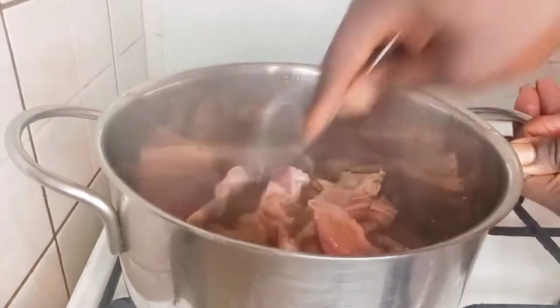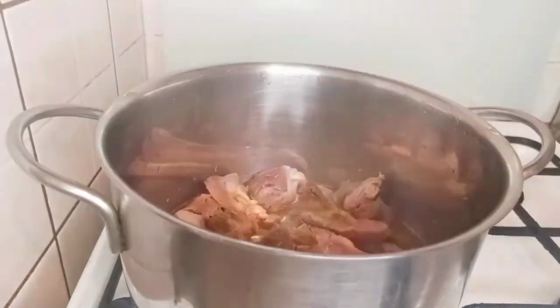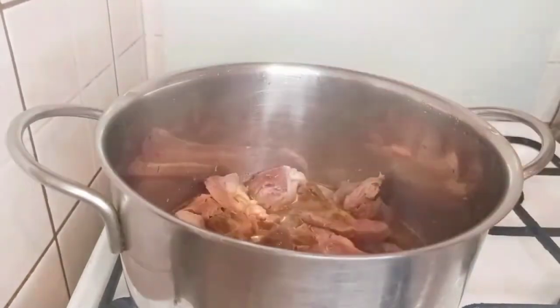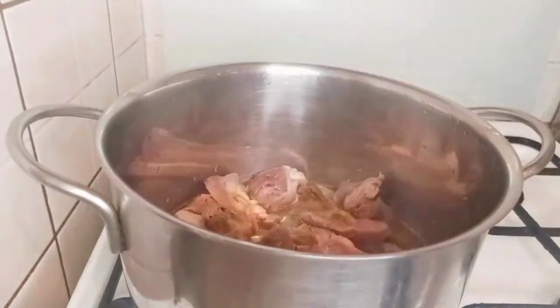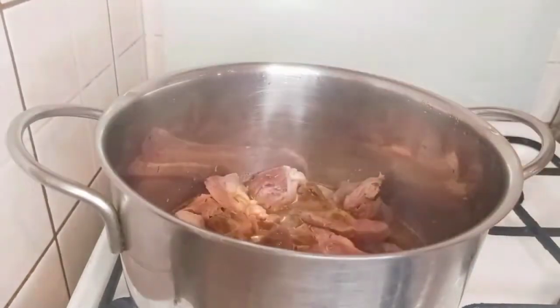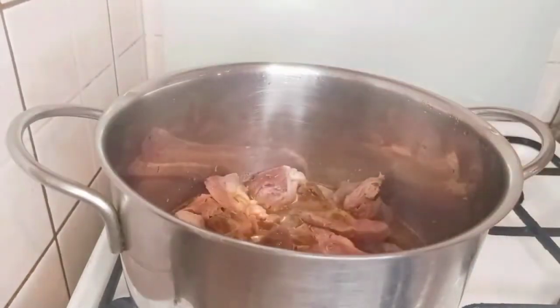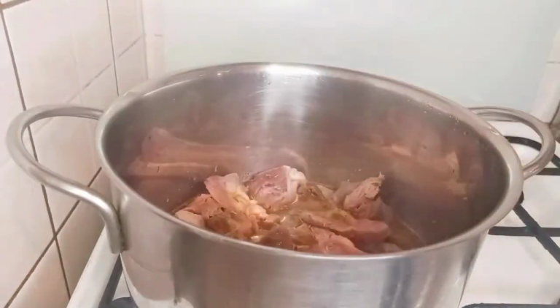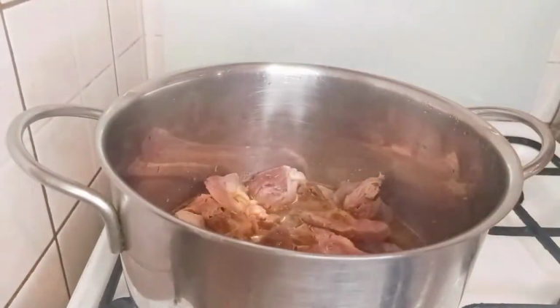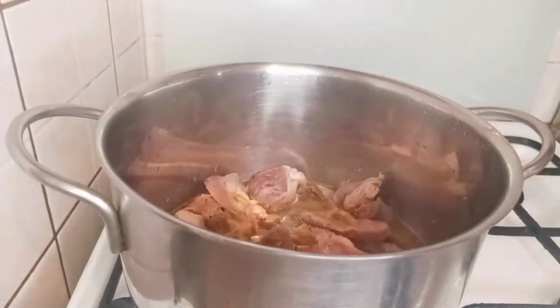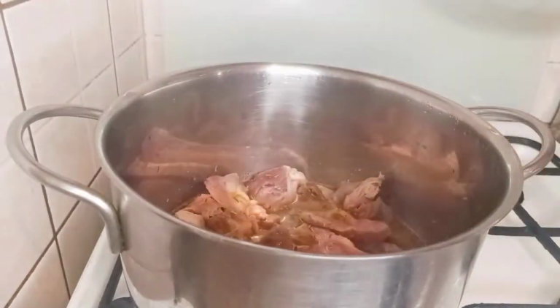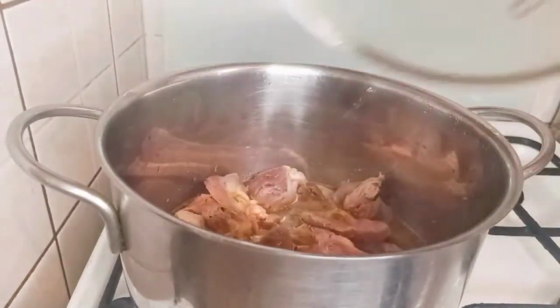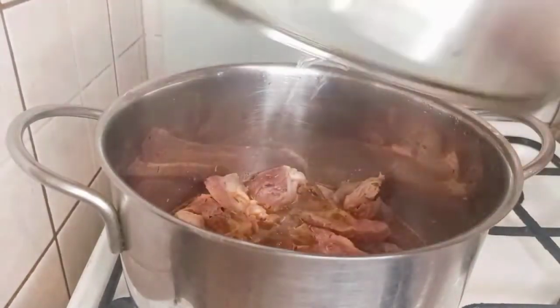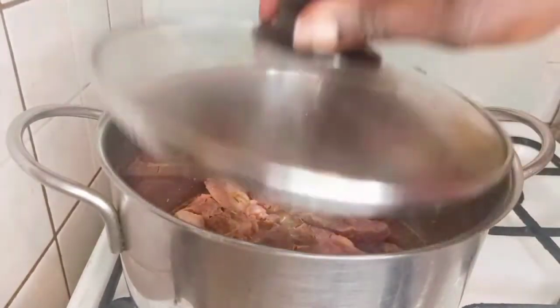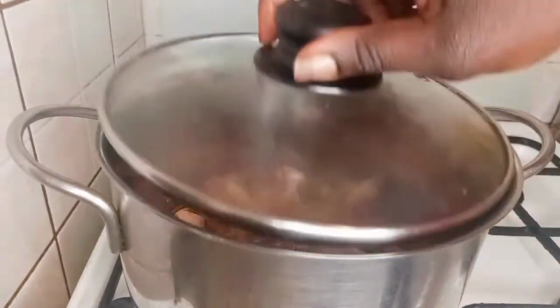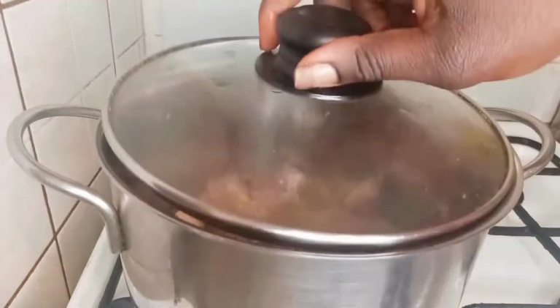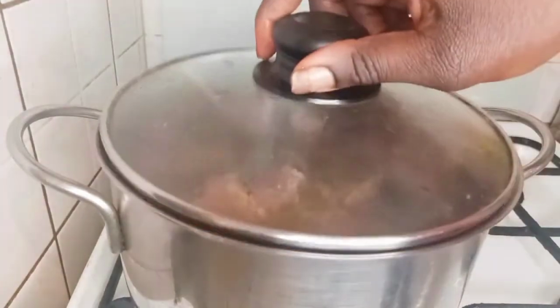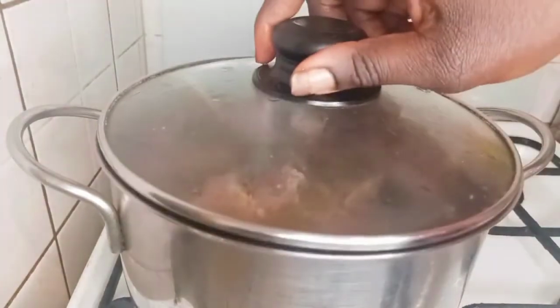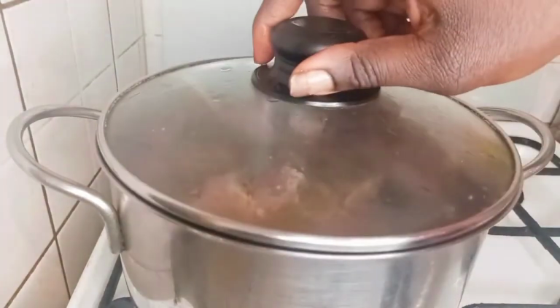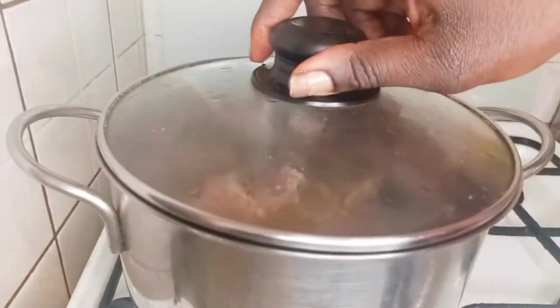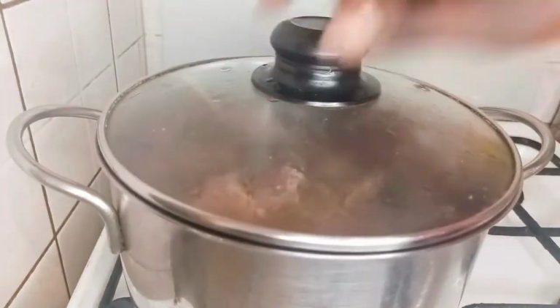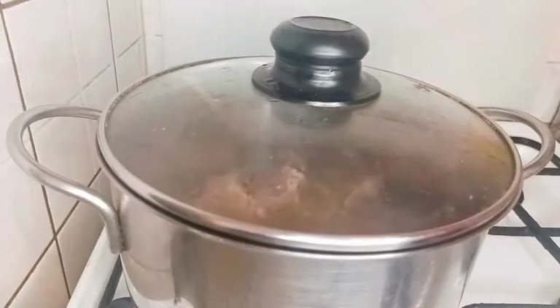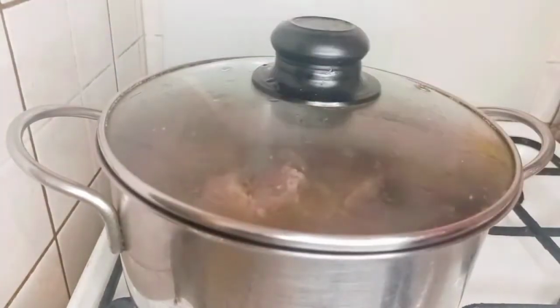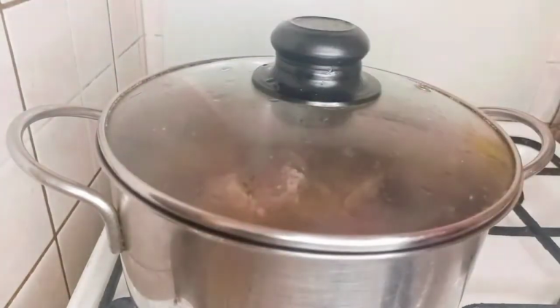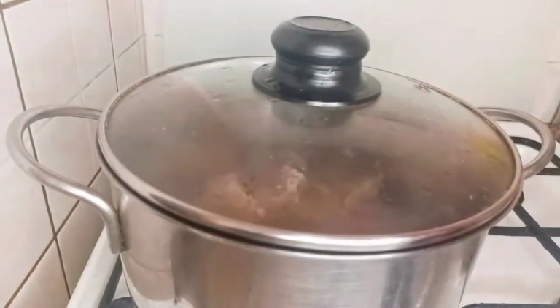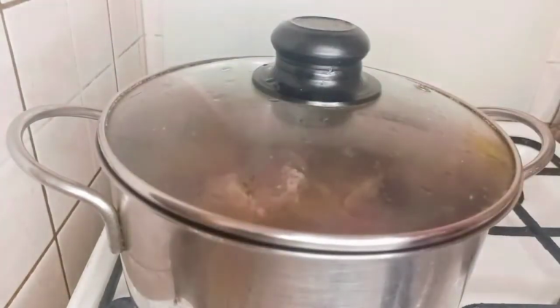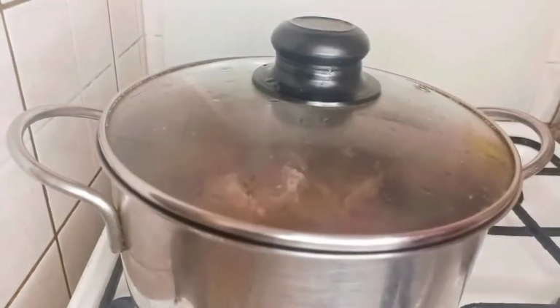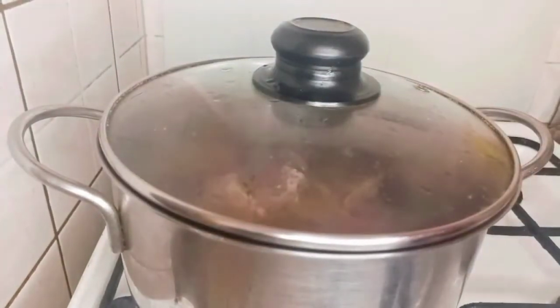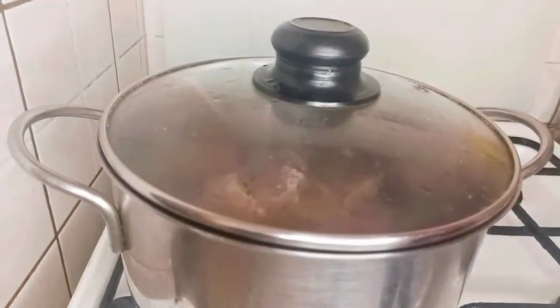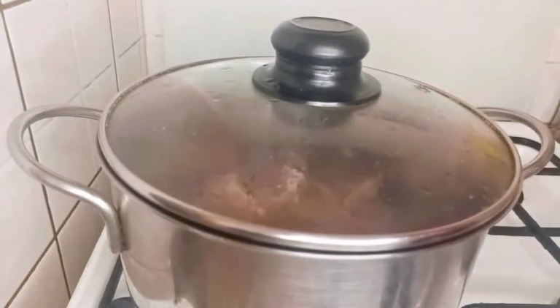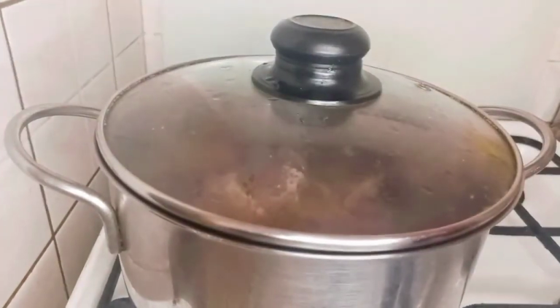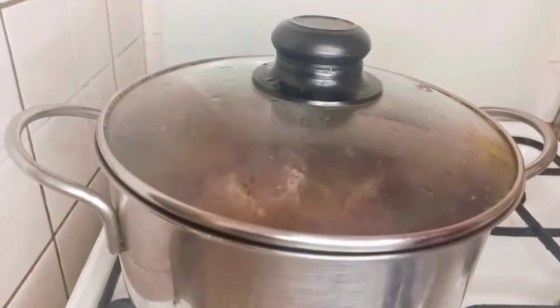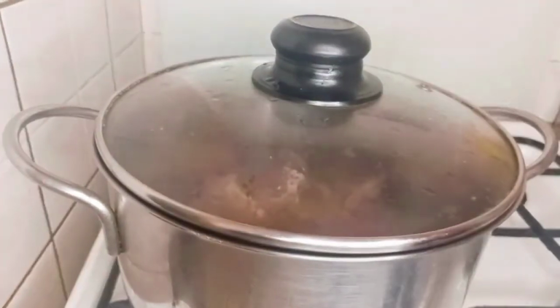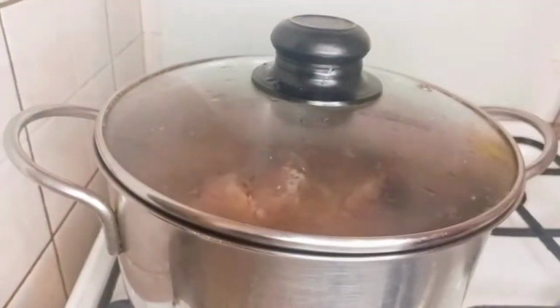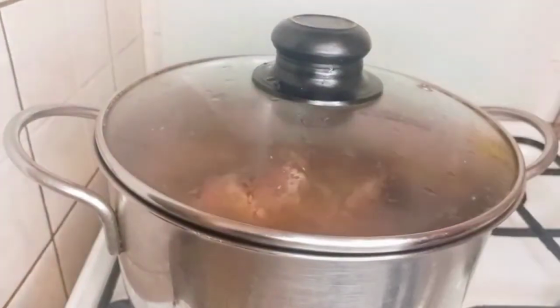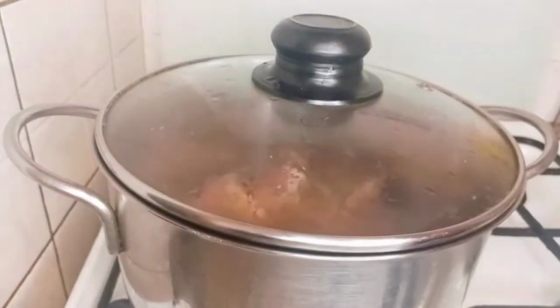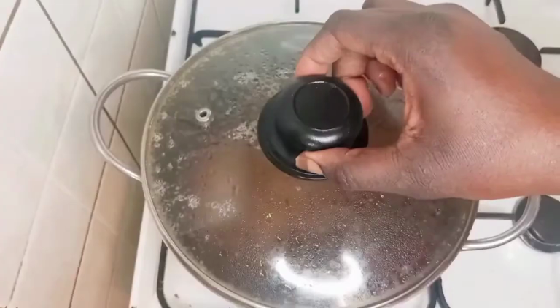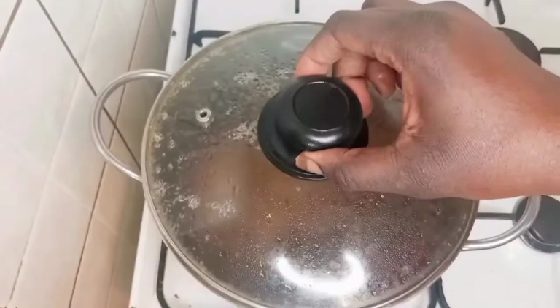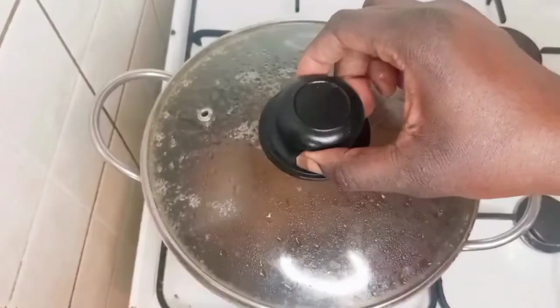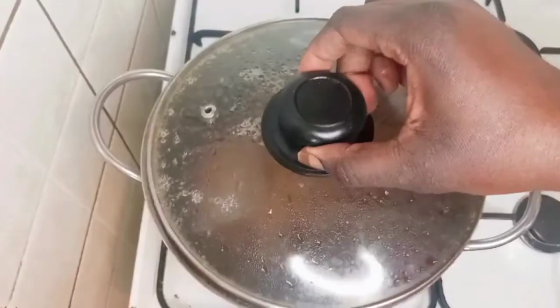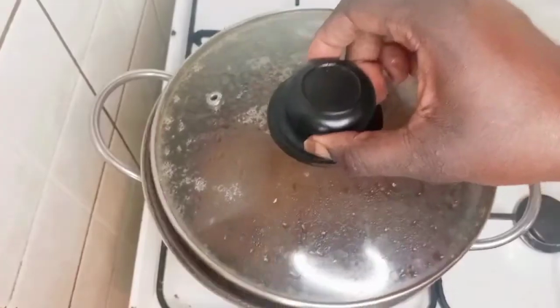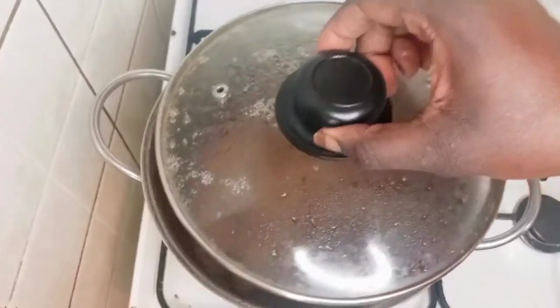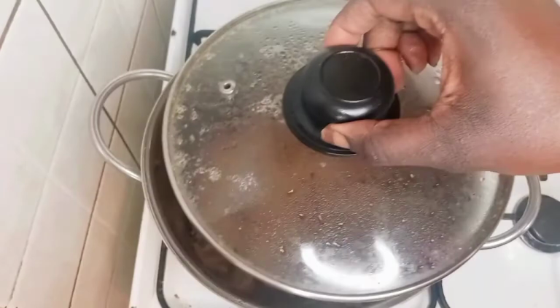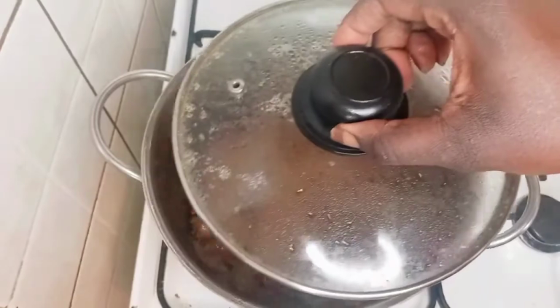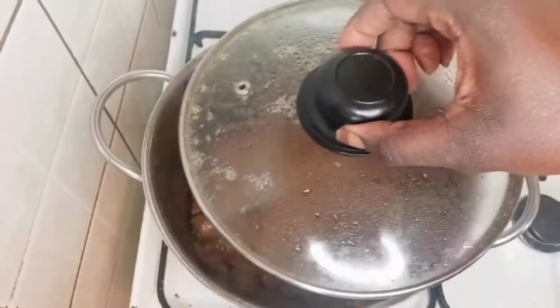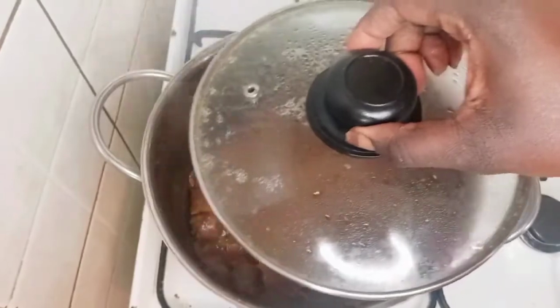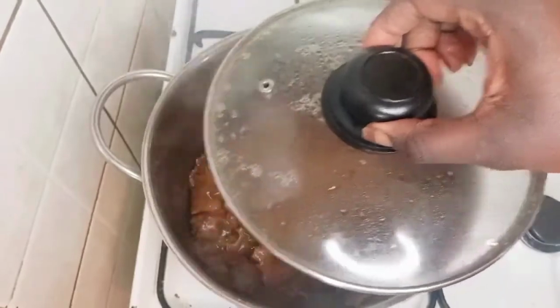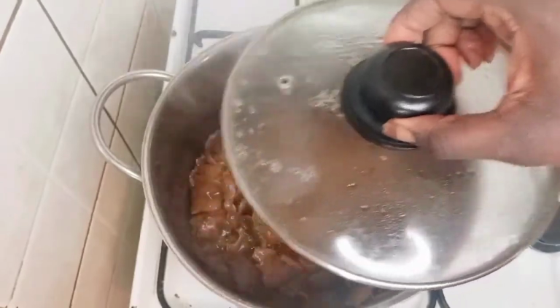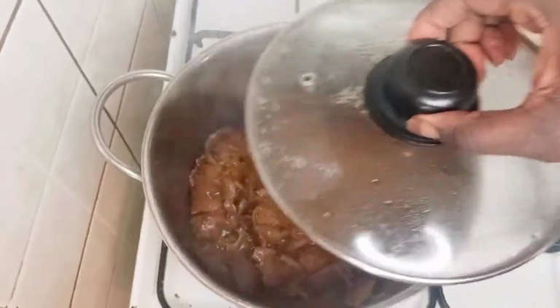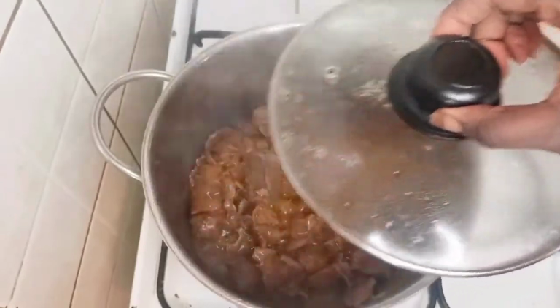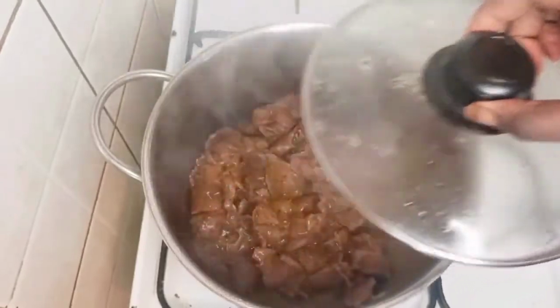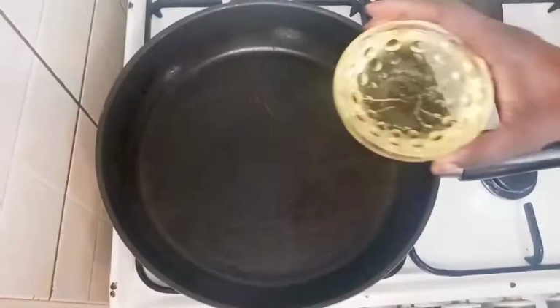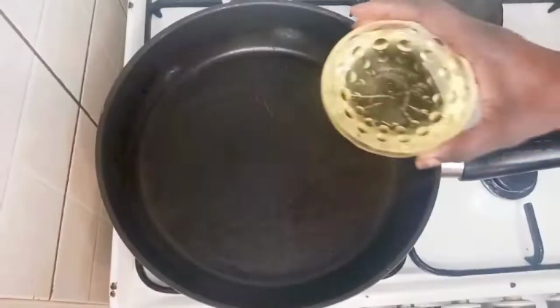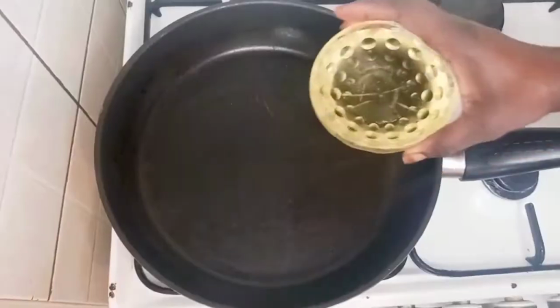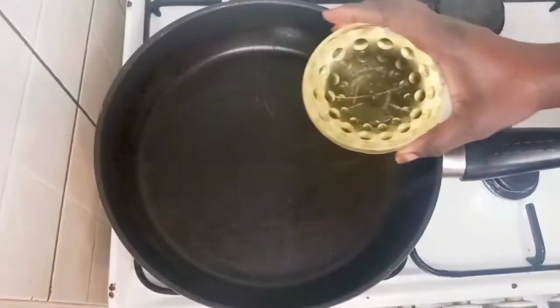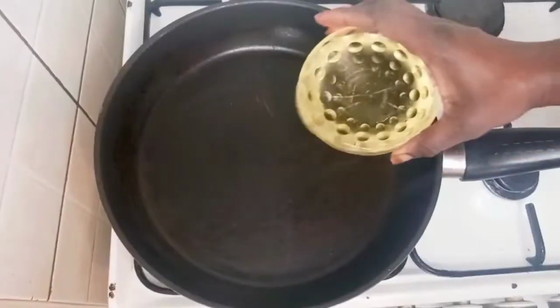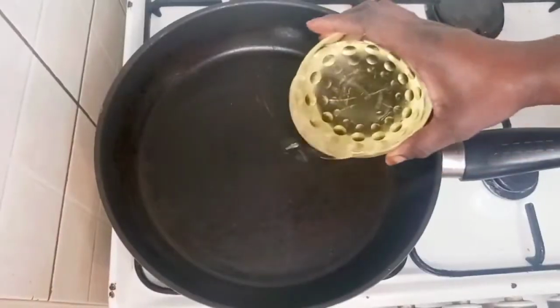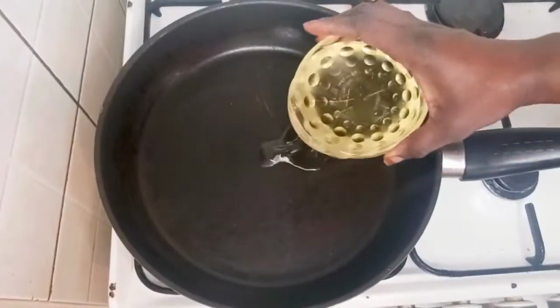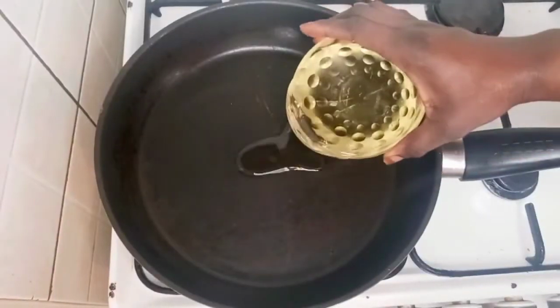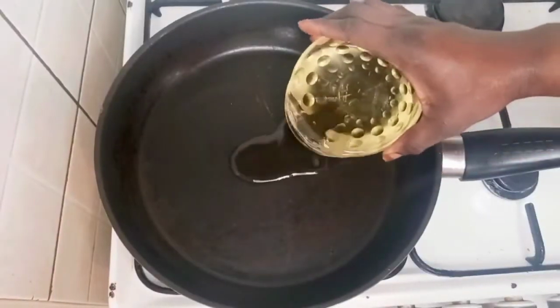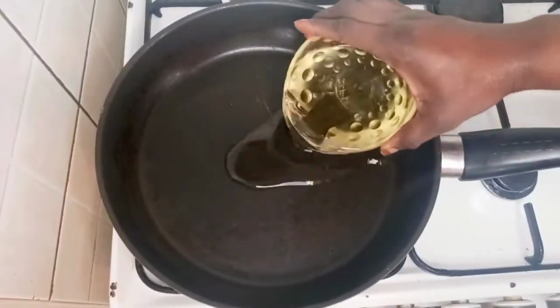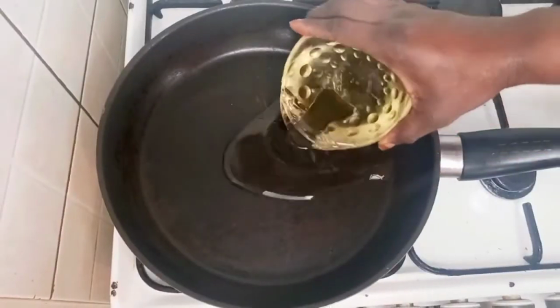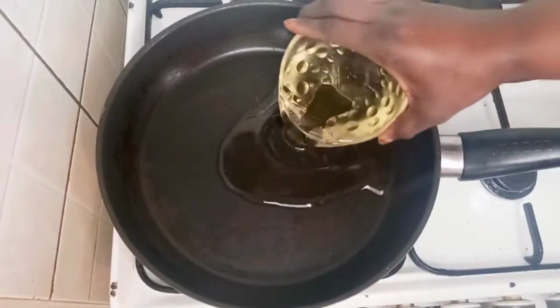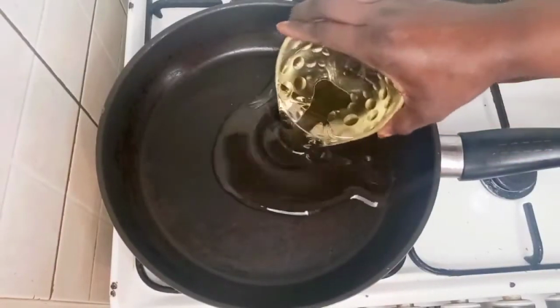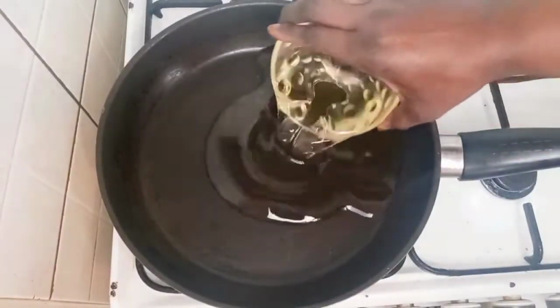Now cover and cook it for 45 minutes. So it's cooked after about 45 minutes and I will start the next process.